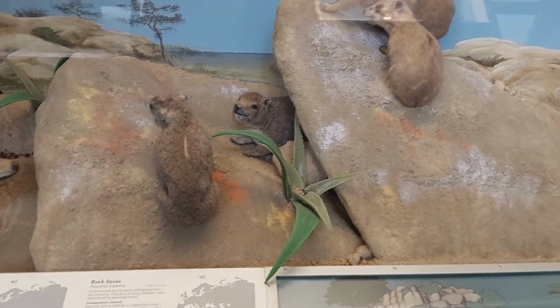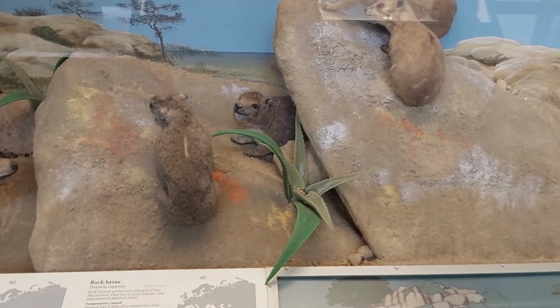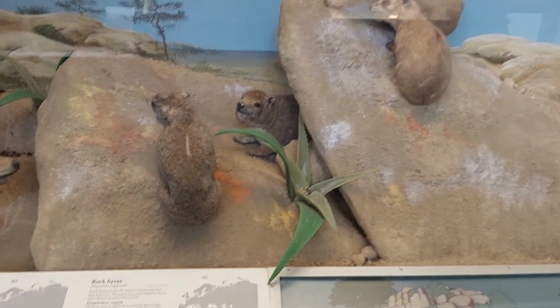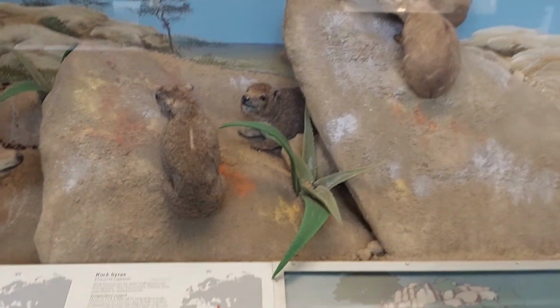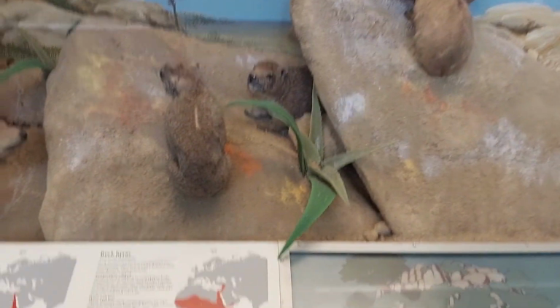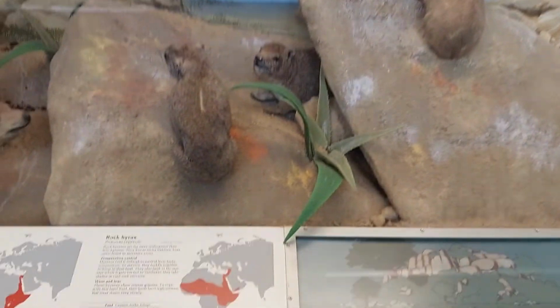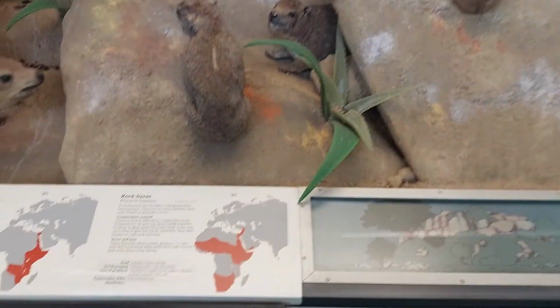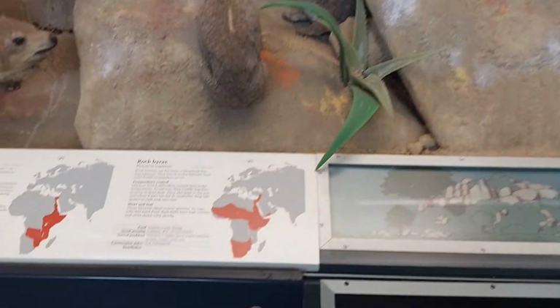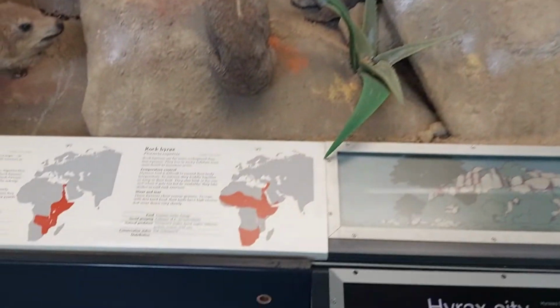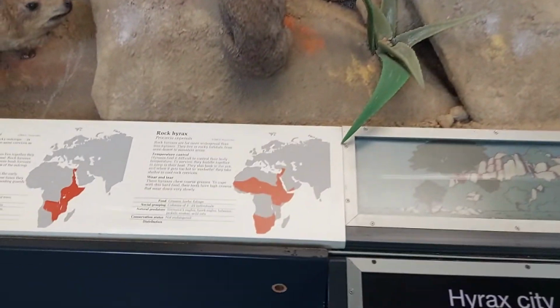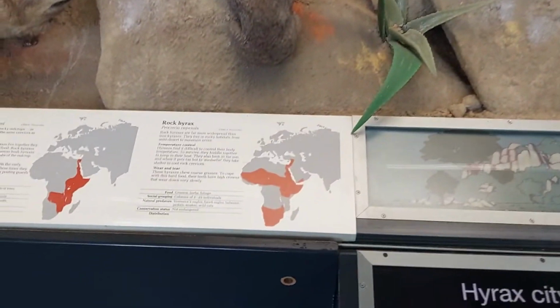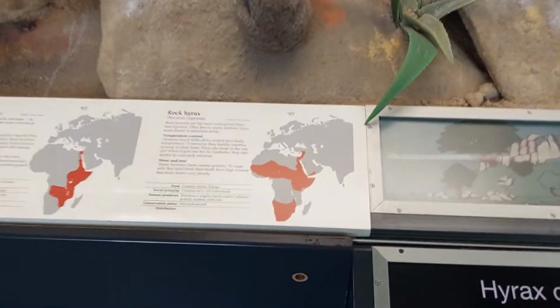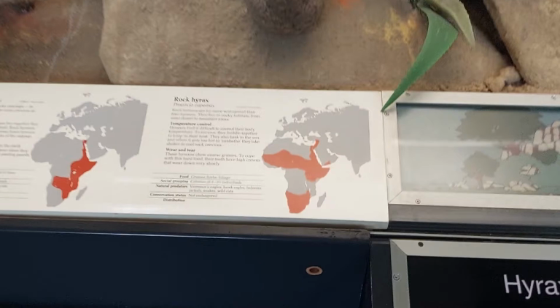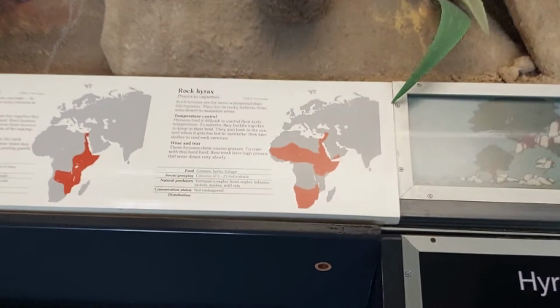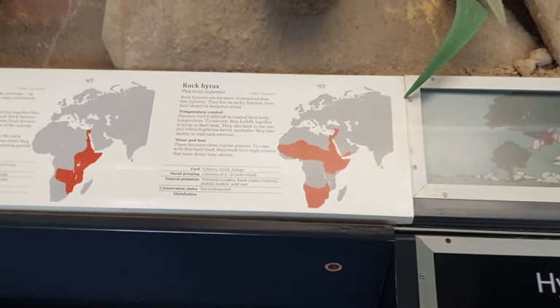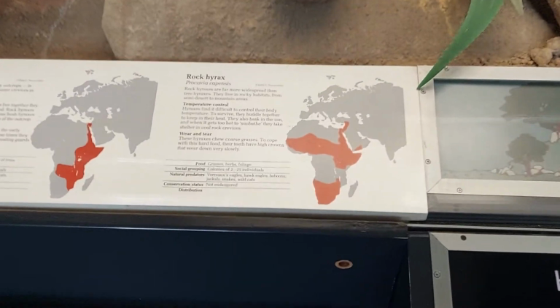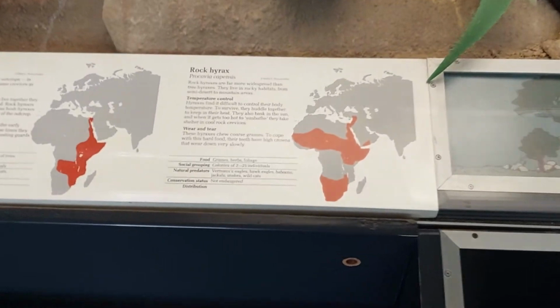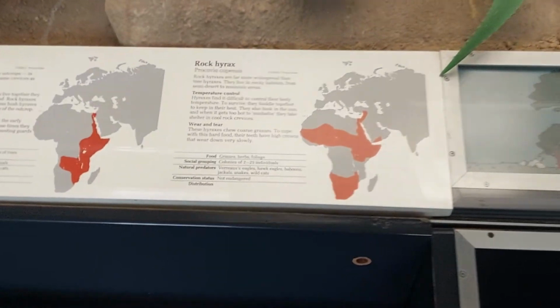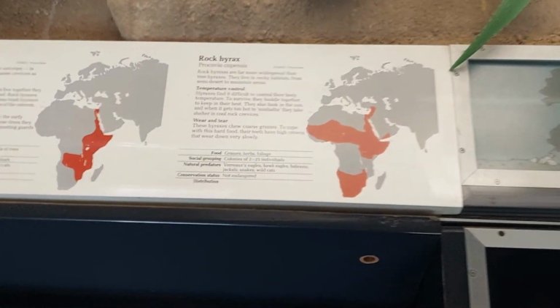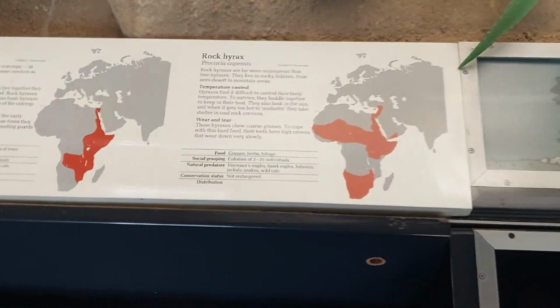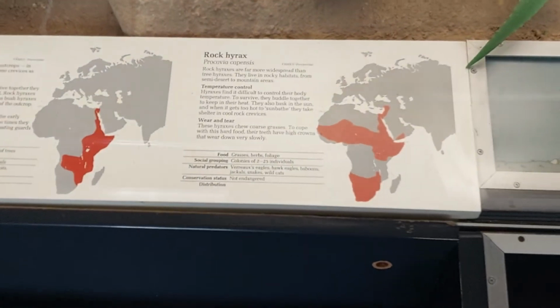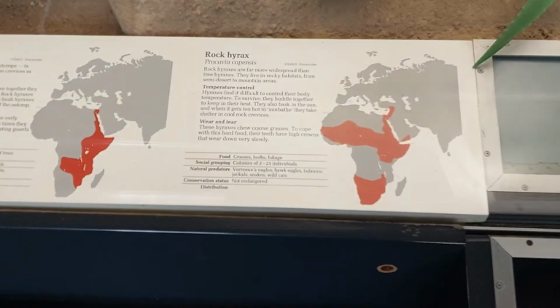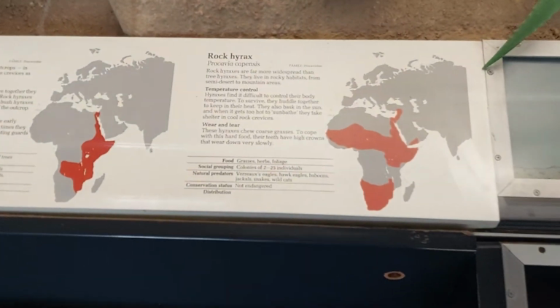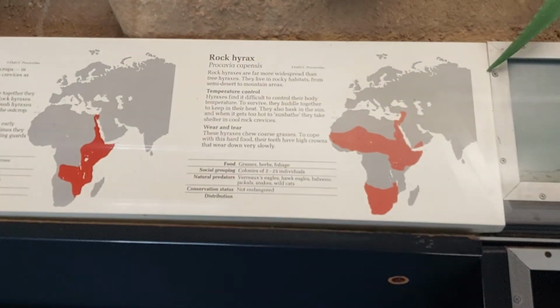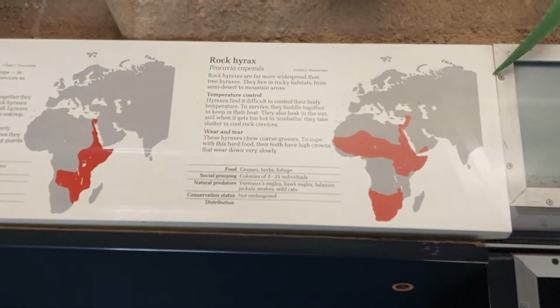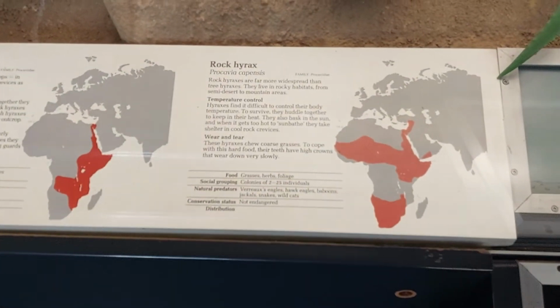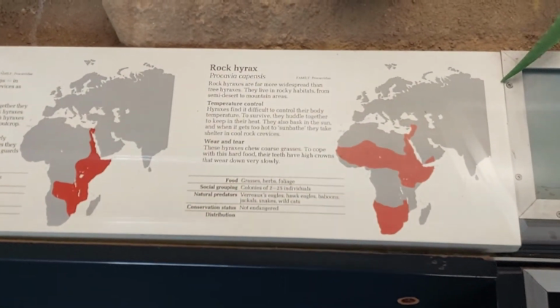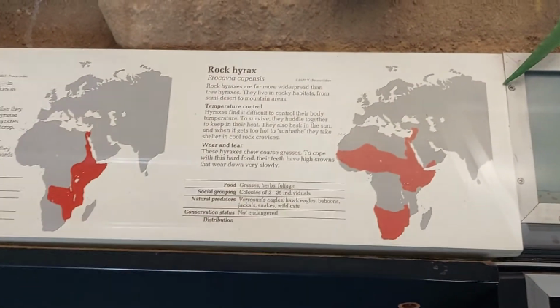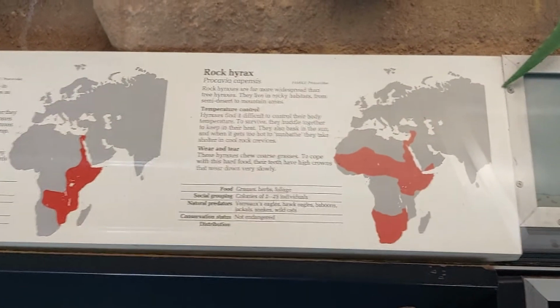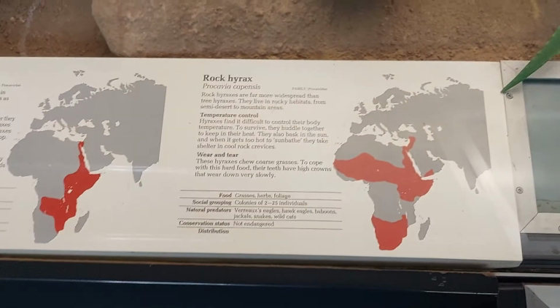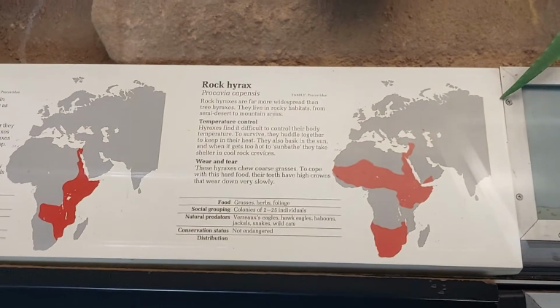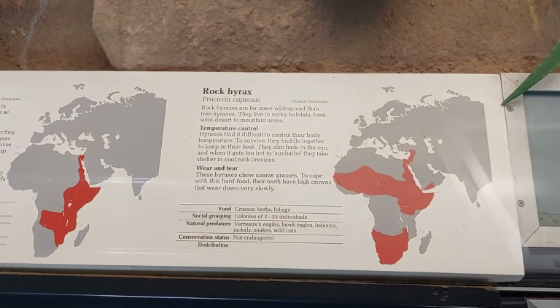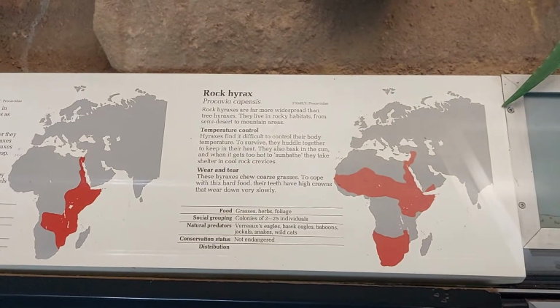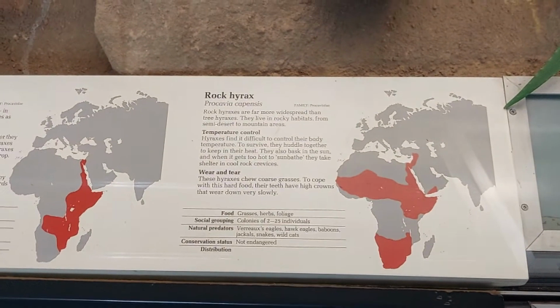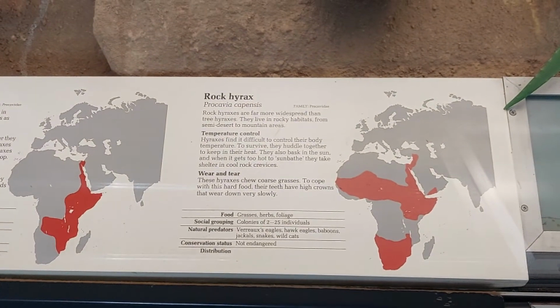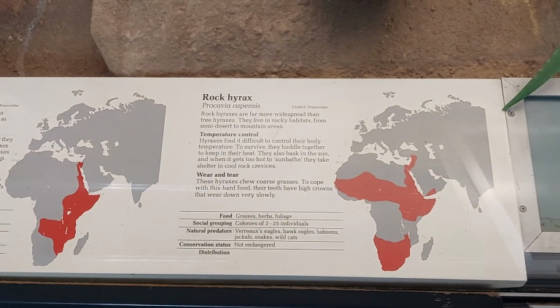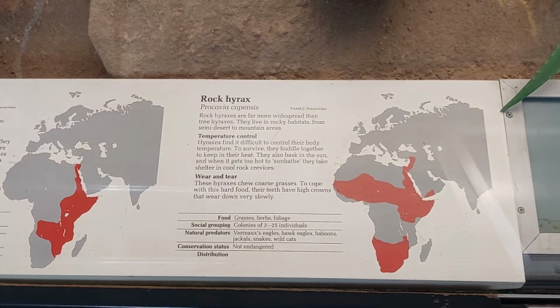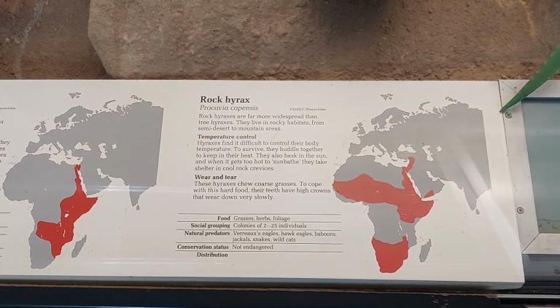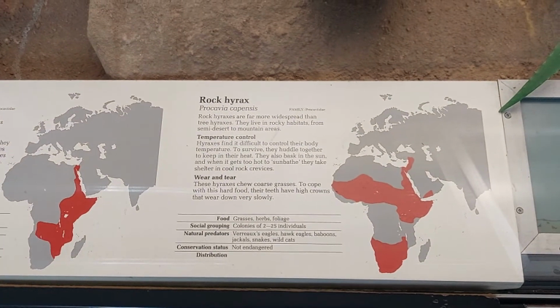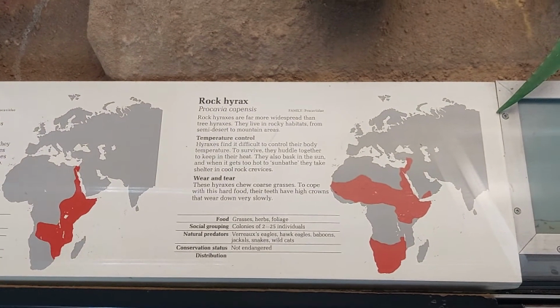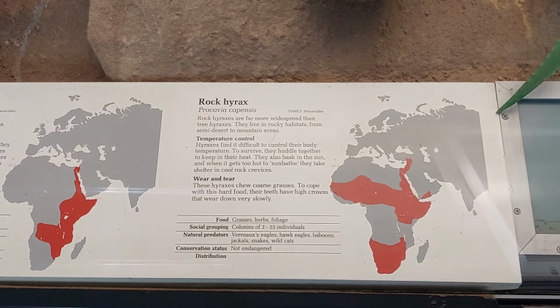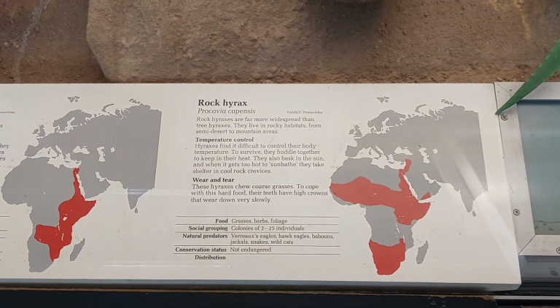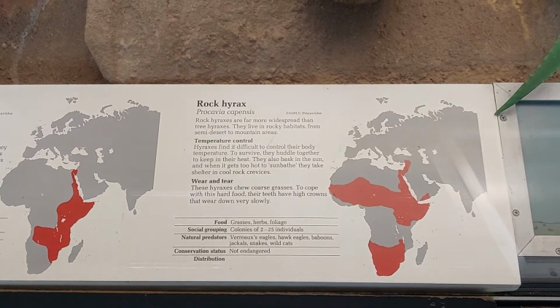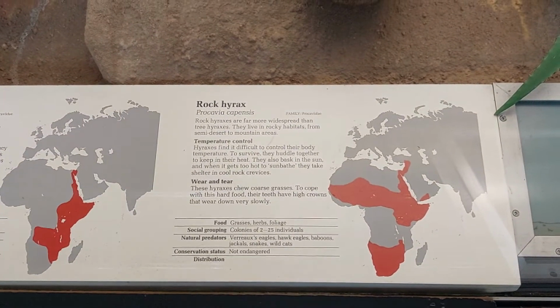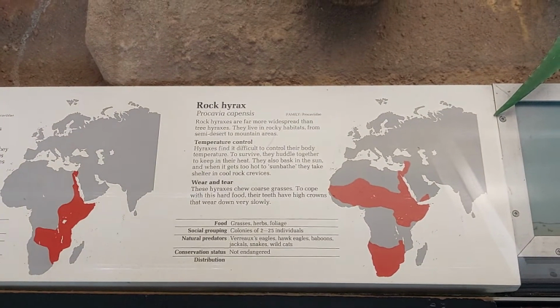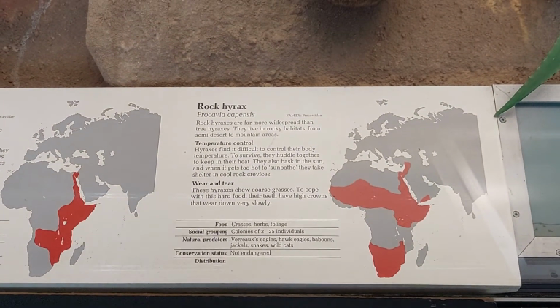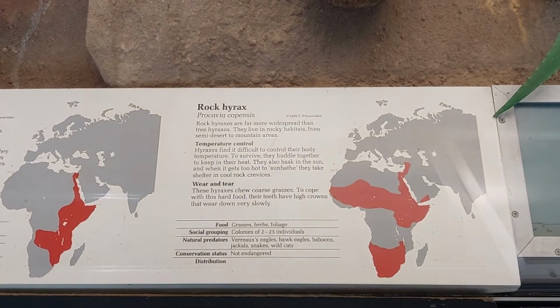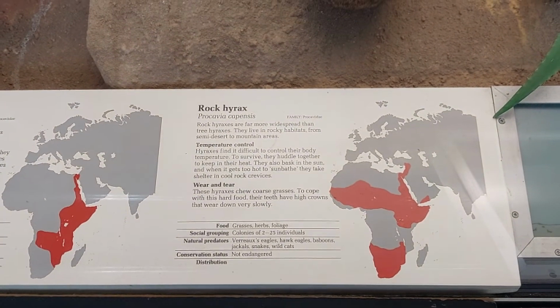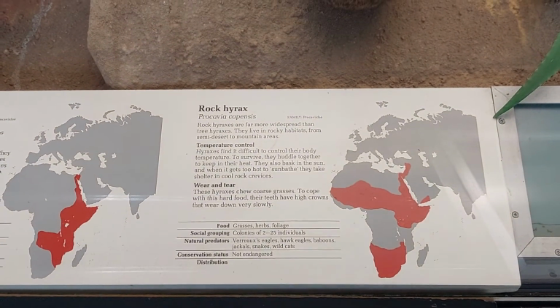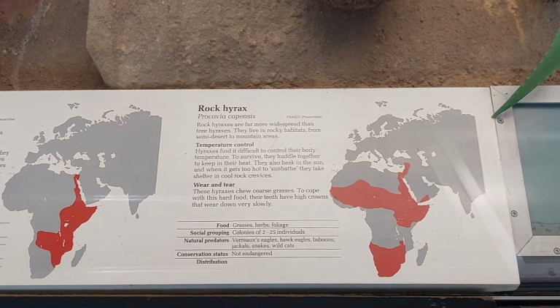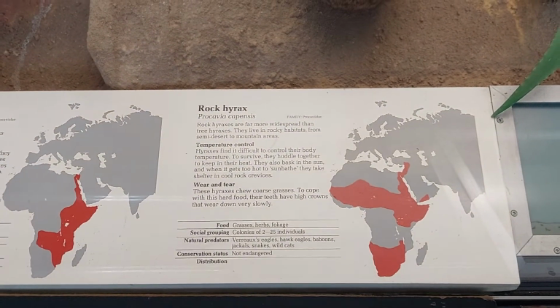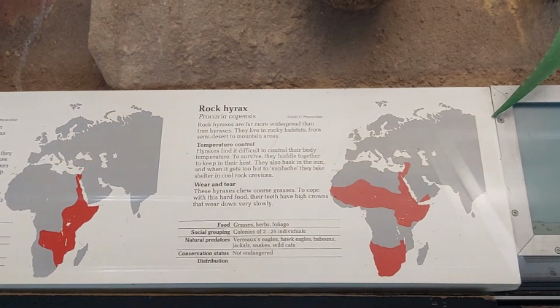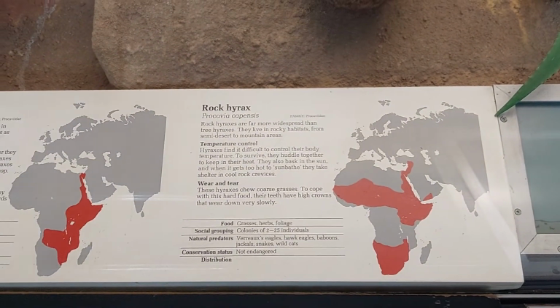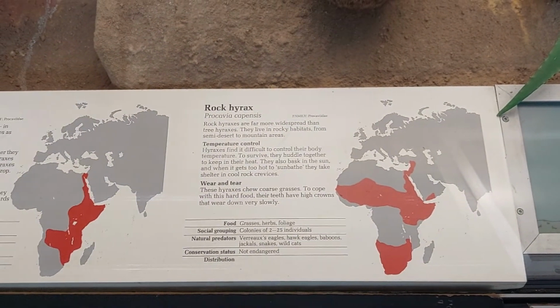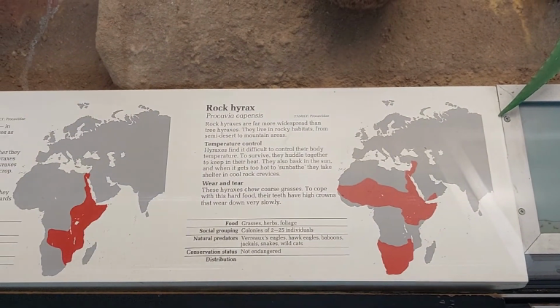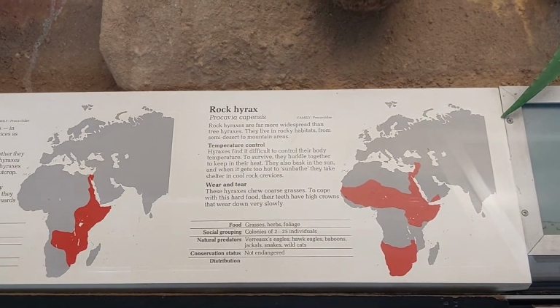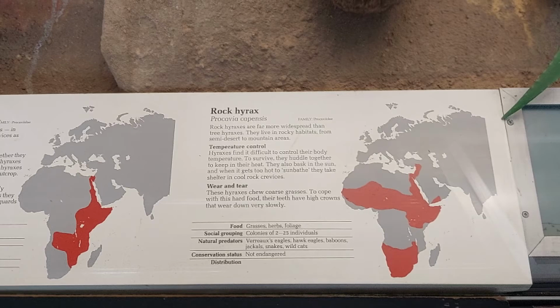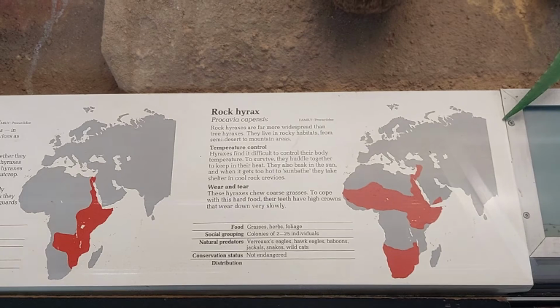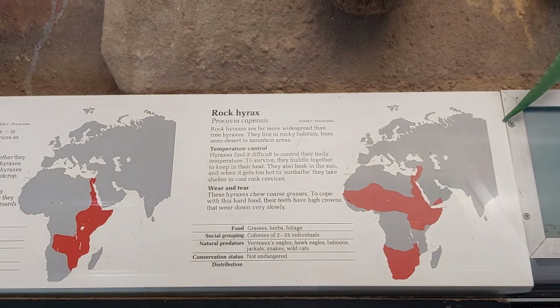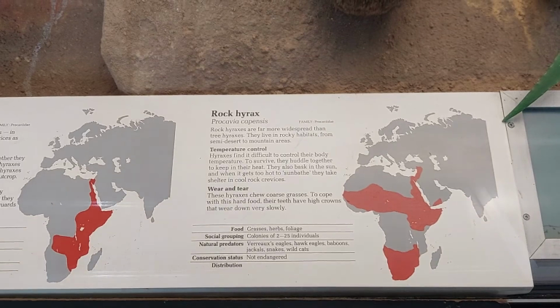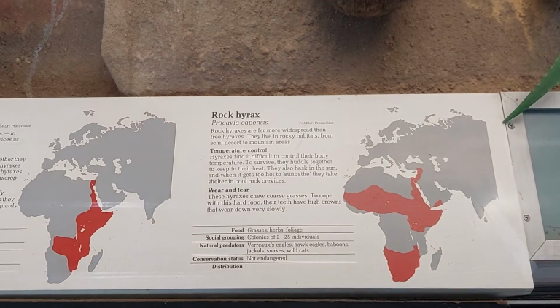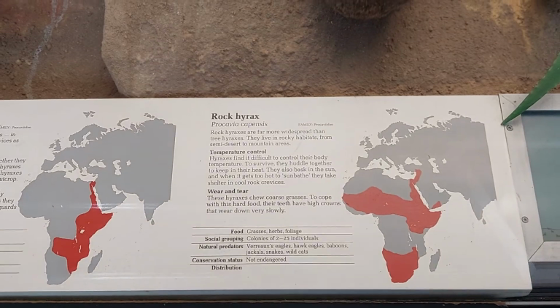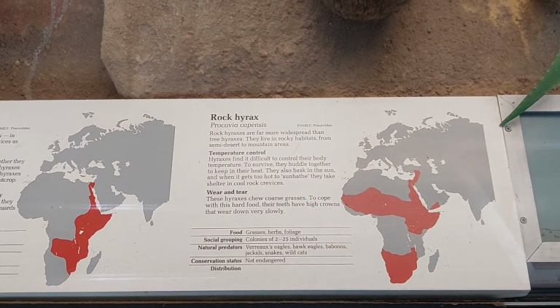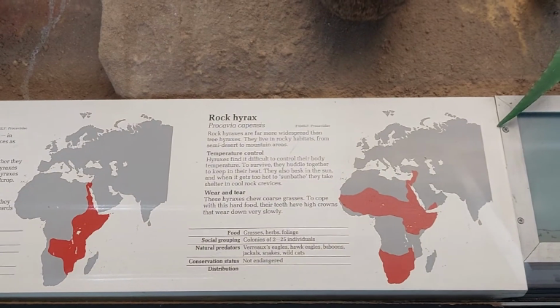Here's a map of where you can find the Hyrax. You'll notice these red areas are in the continent of Africa.